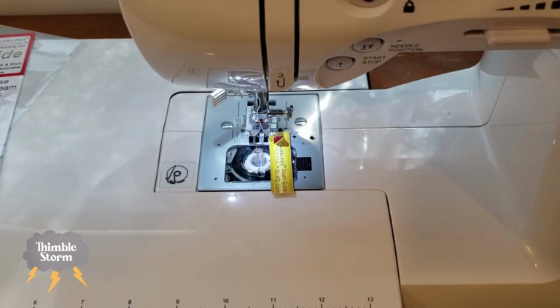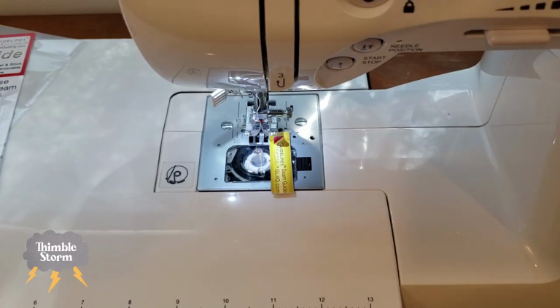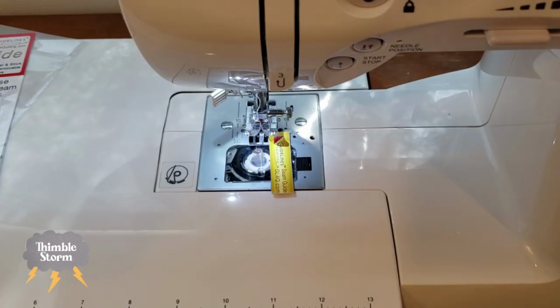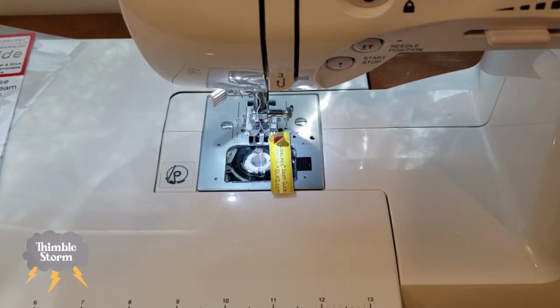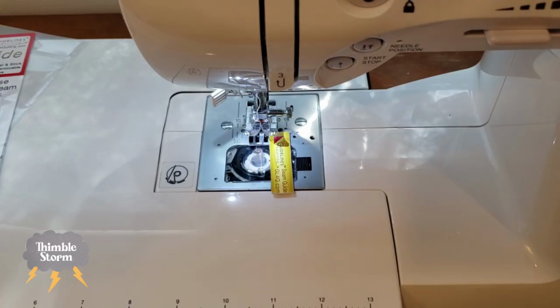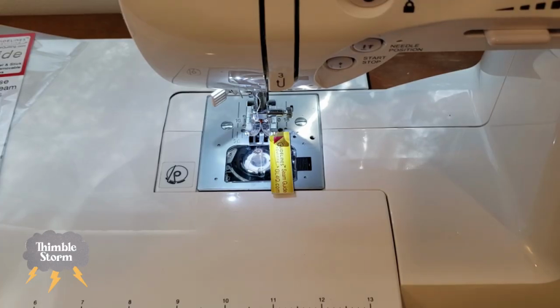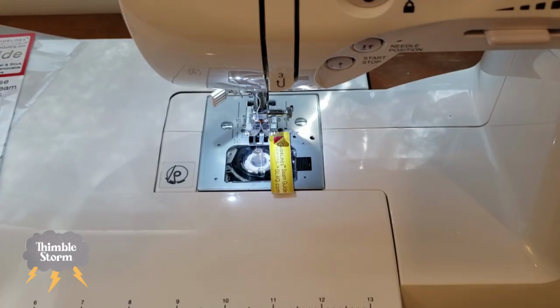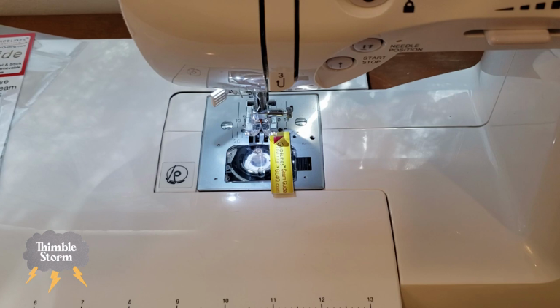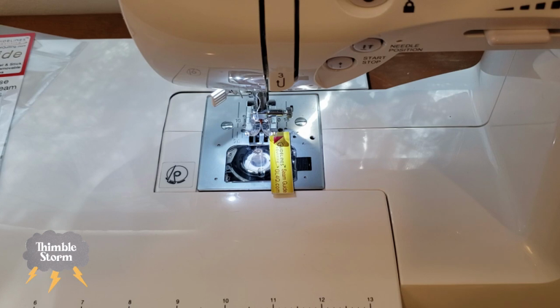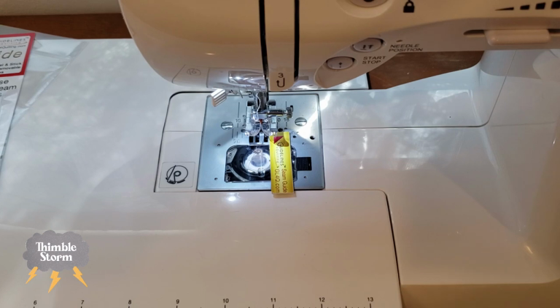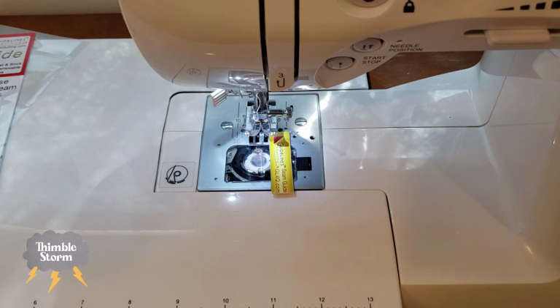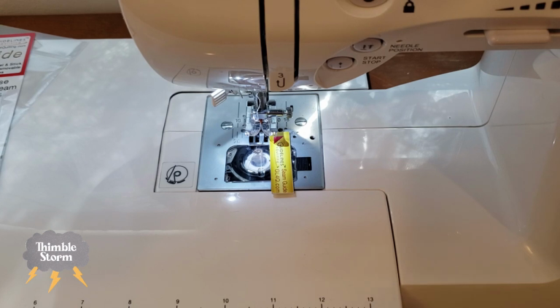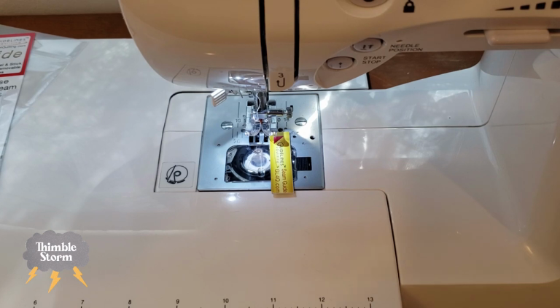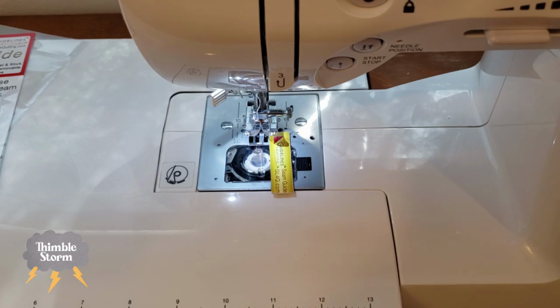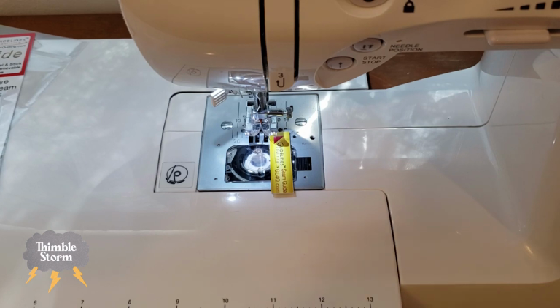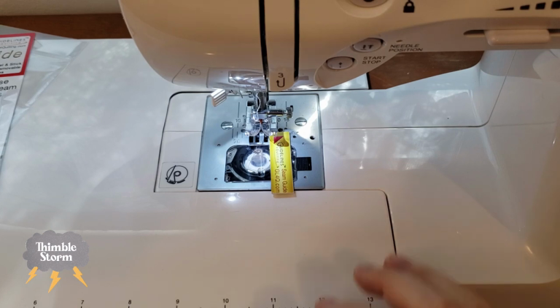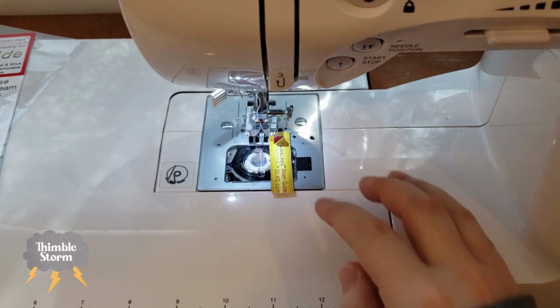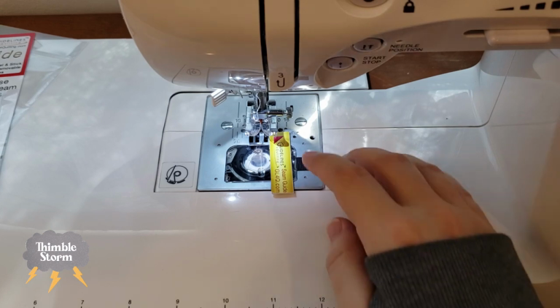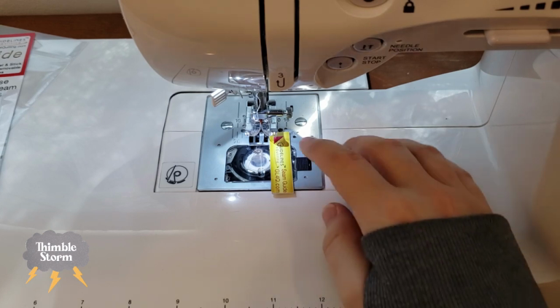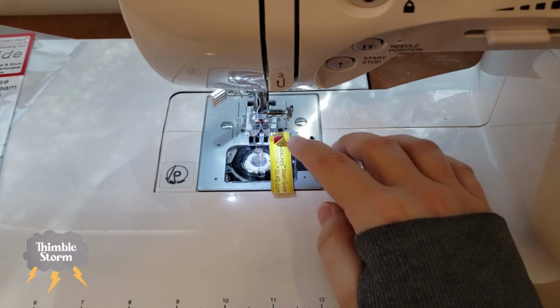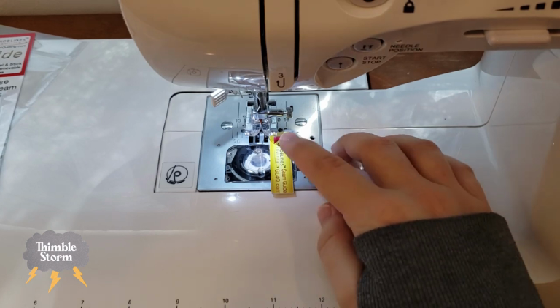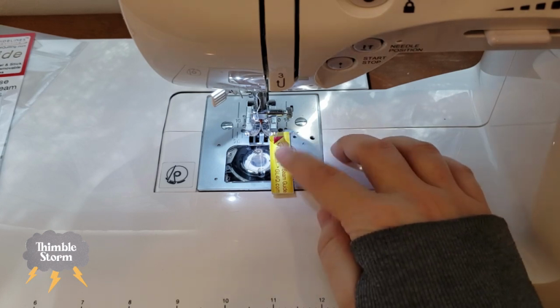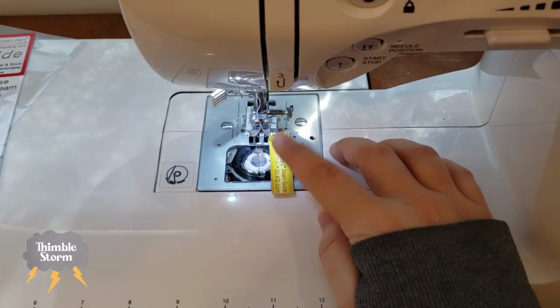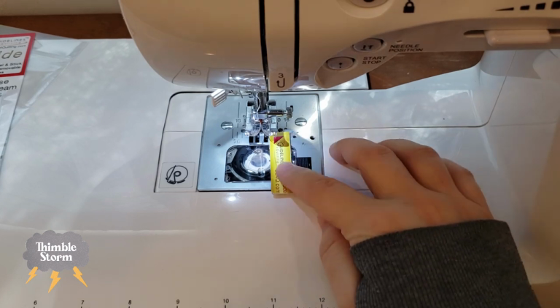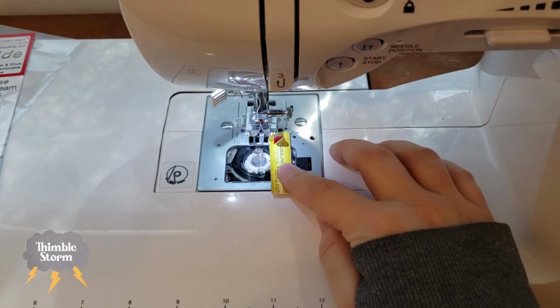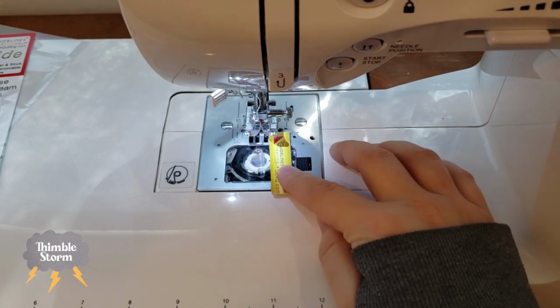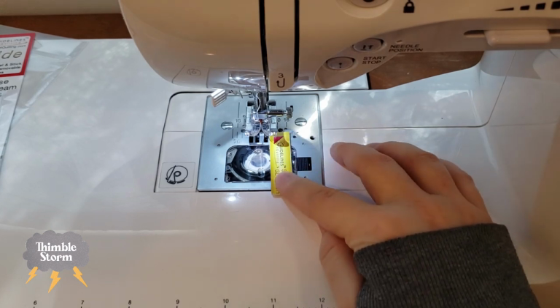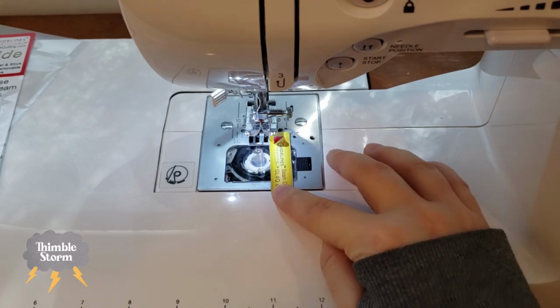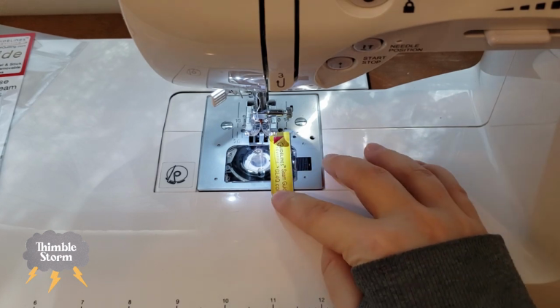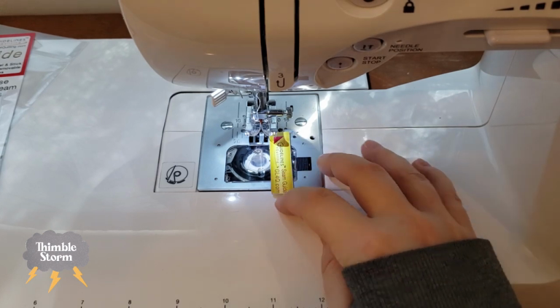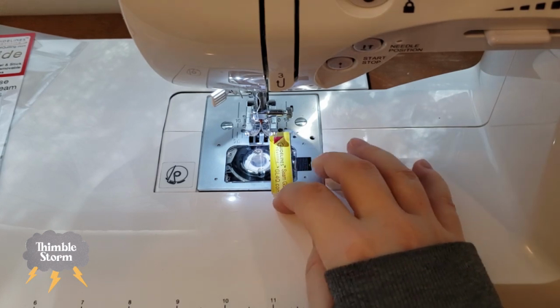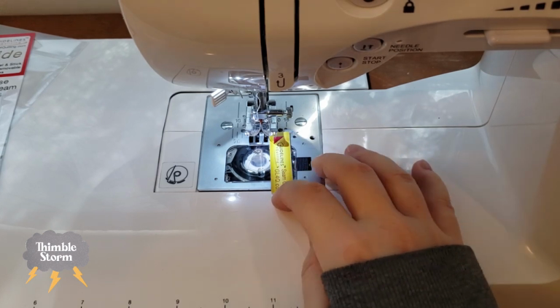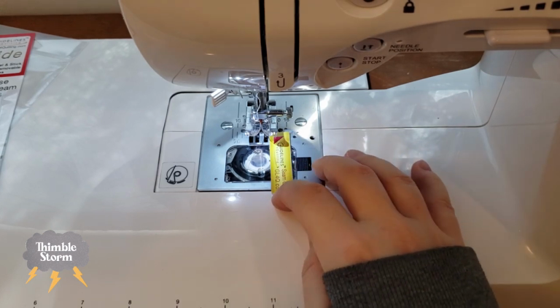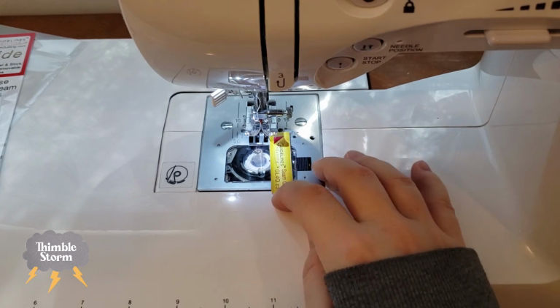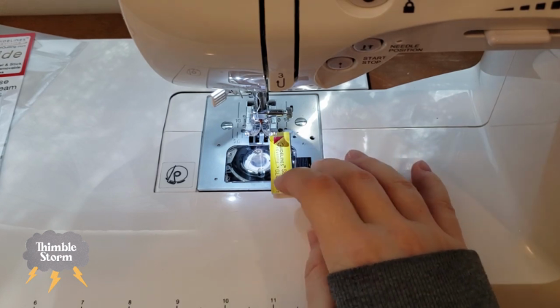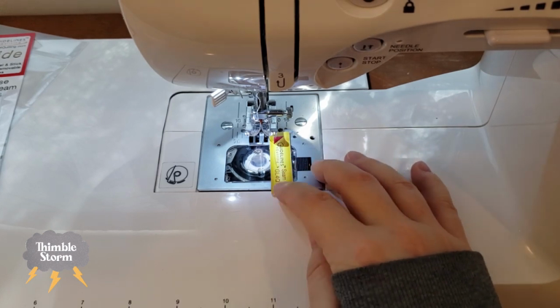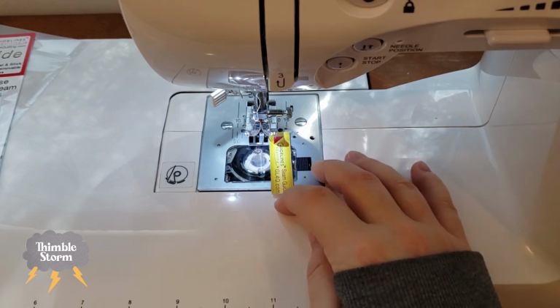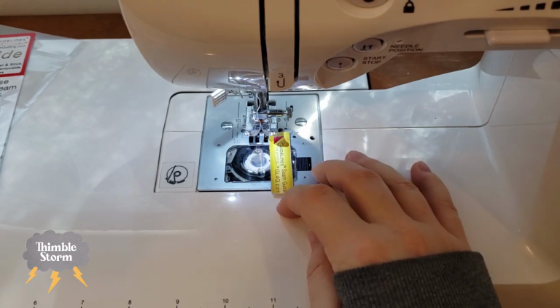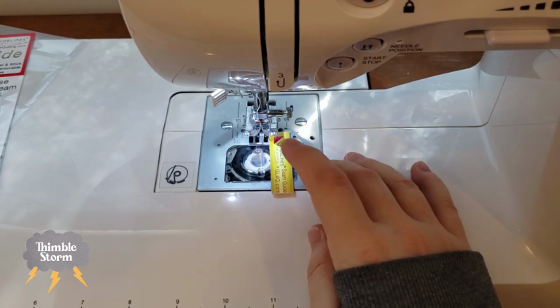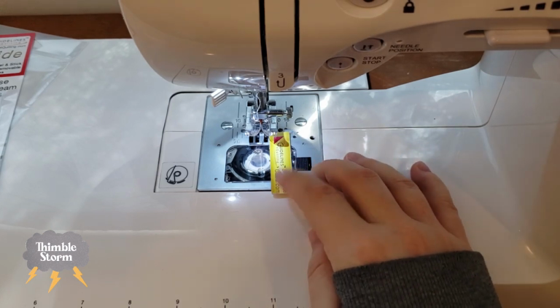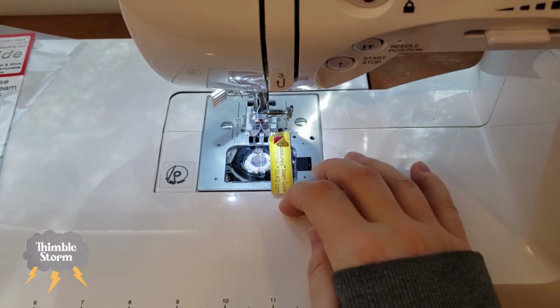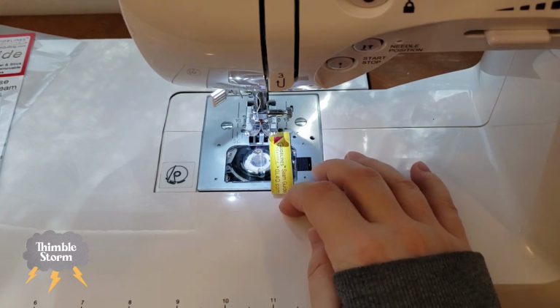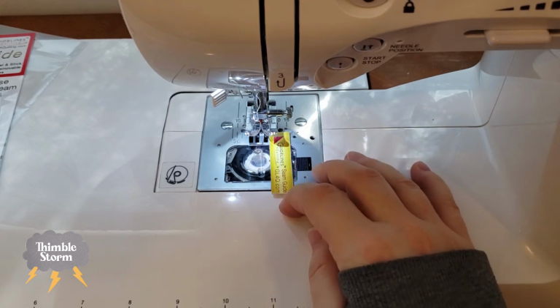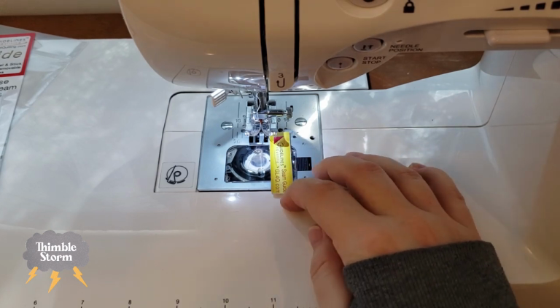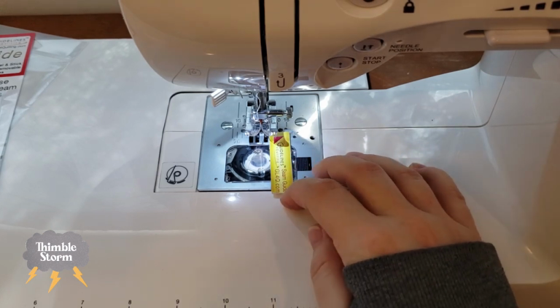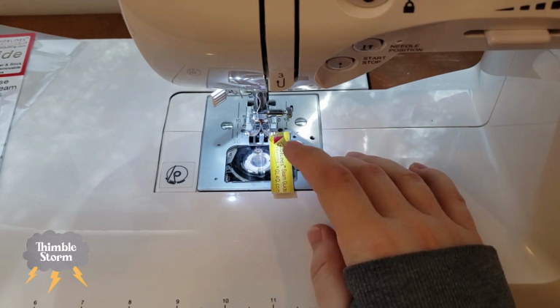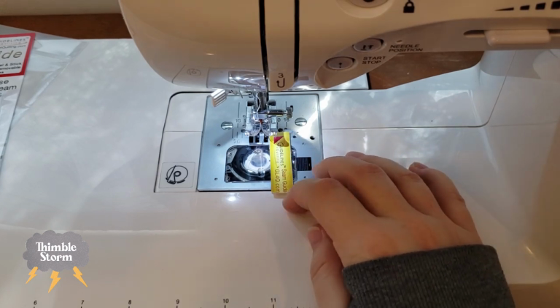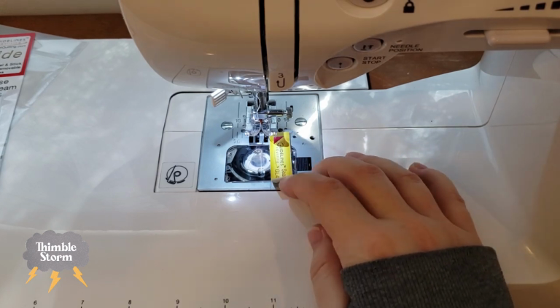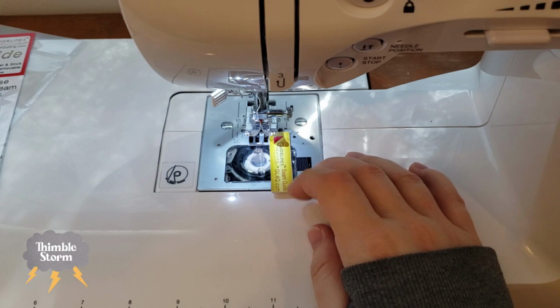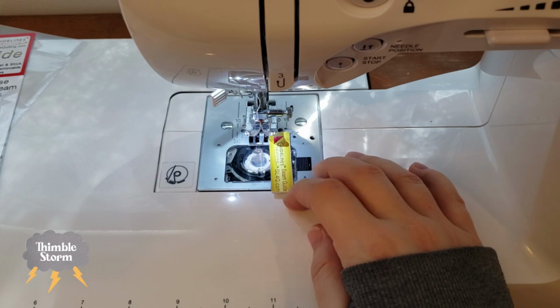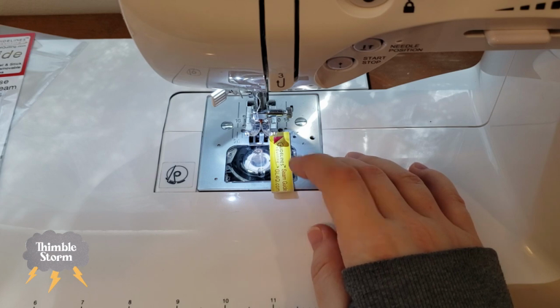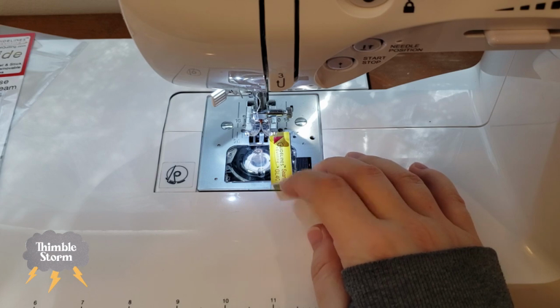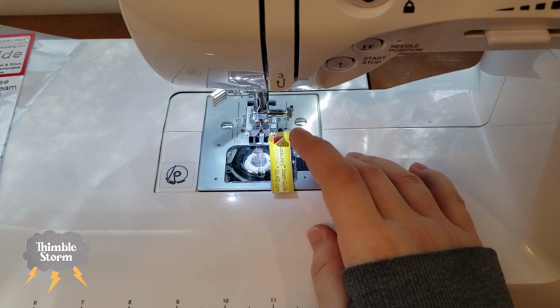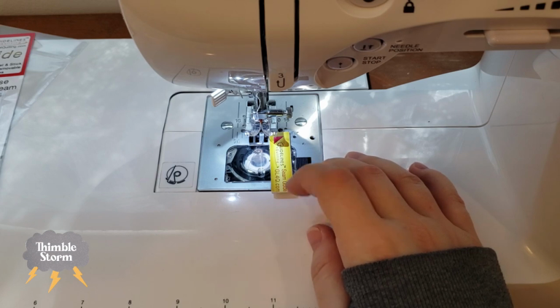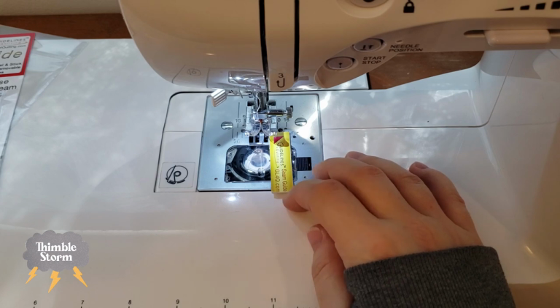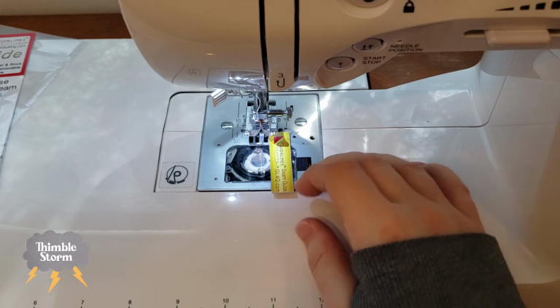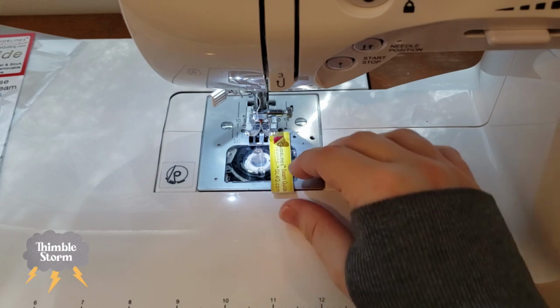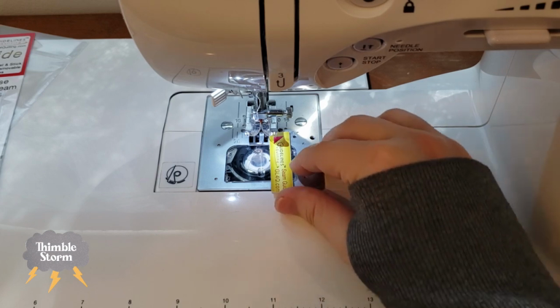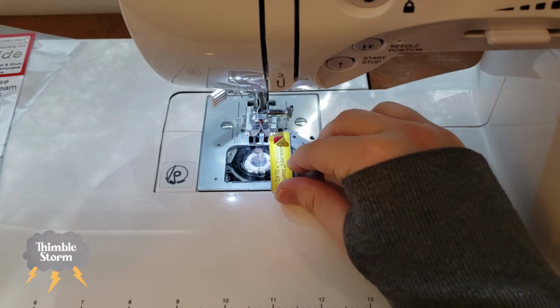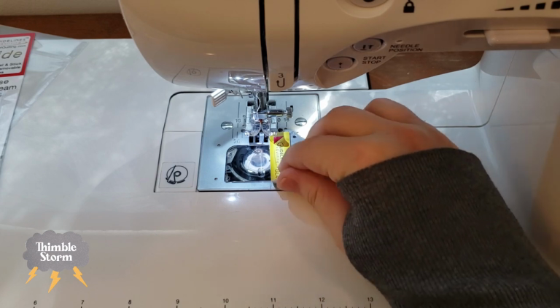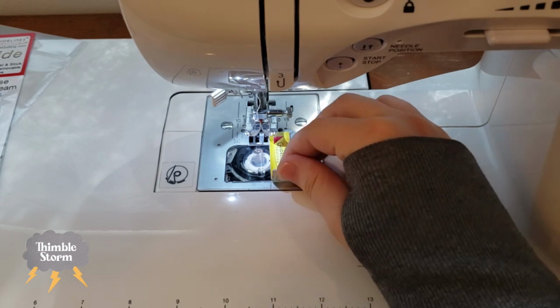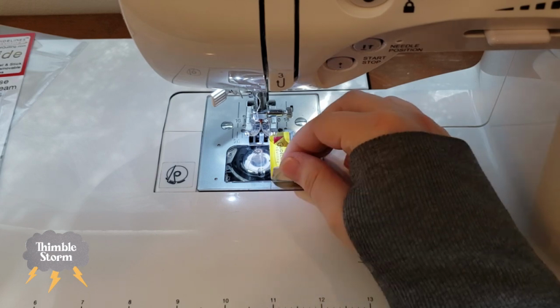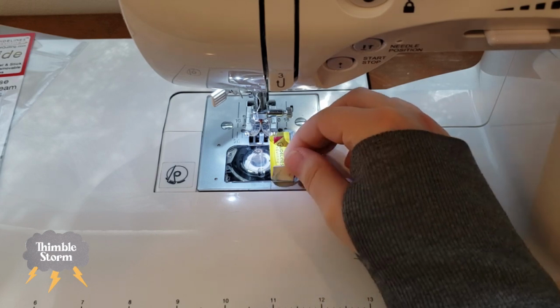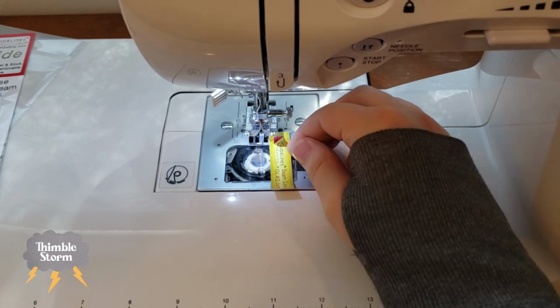I was told that I should probably explain my seam guide here, and I thought it was a good time to do it because I need to replace it.